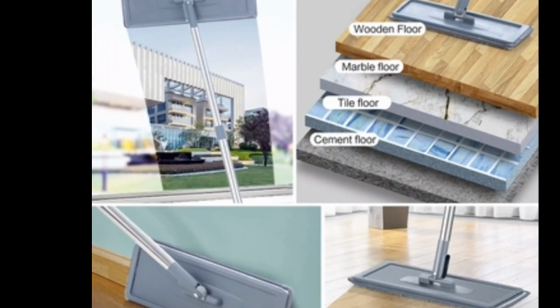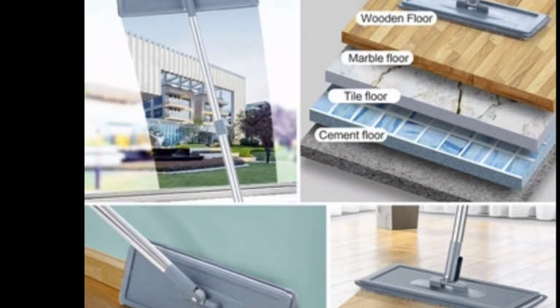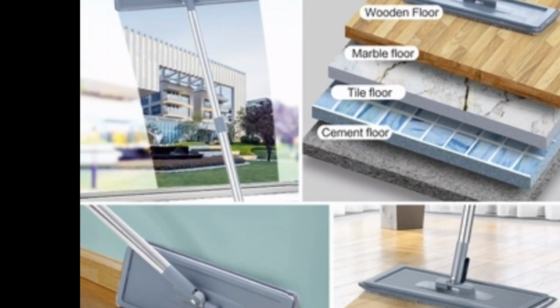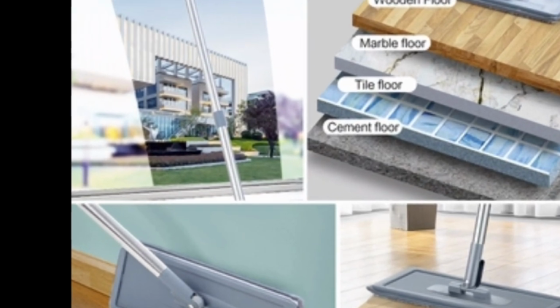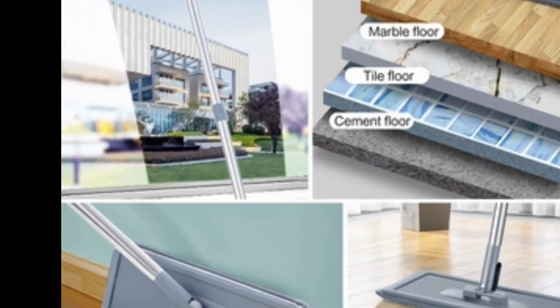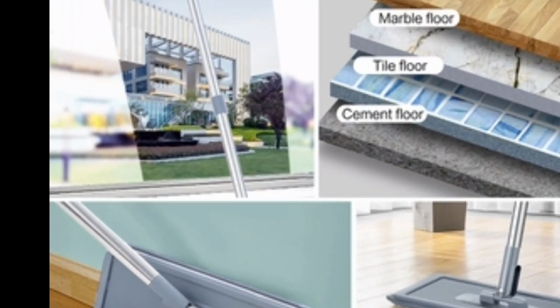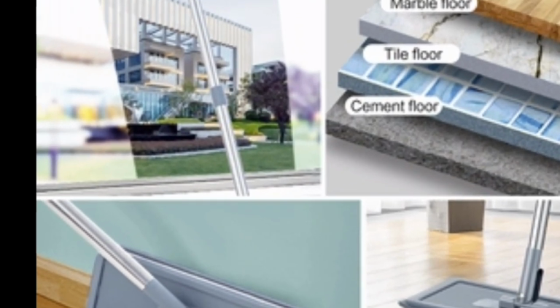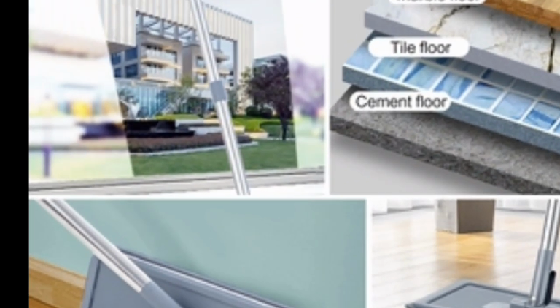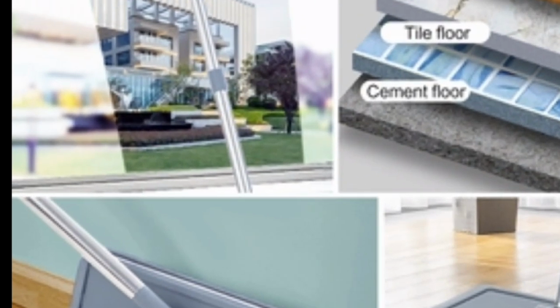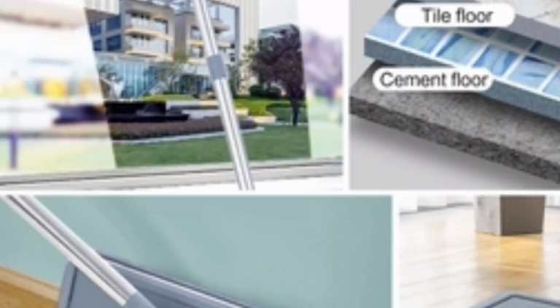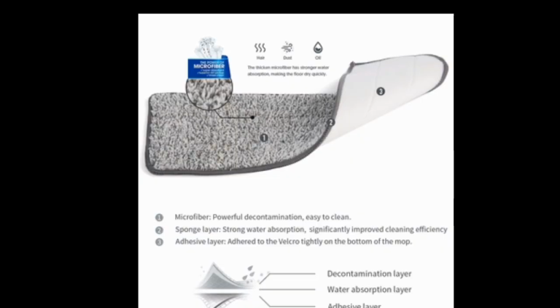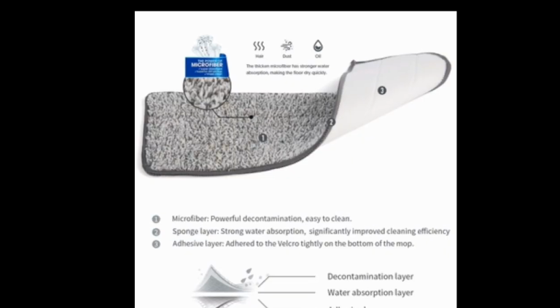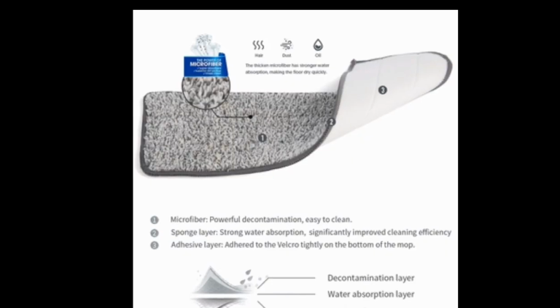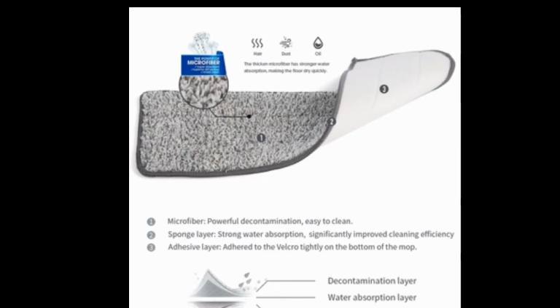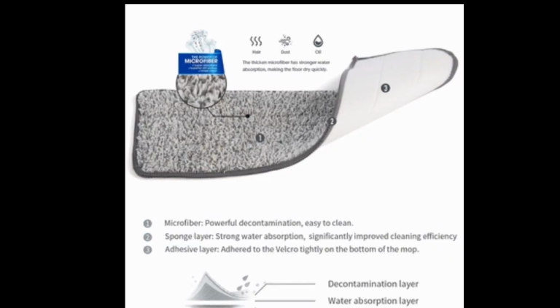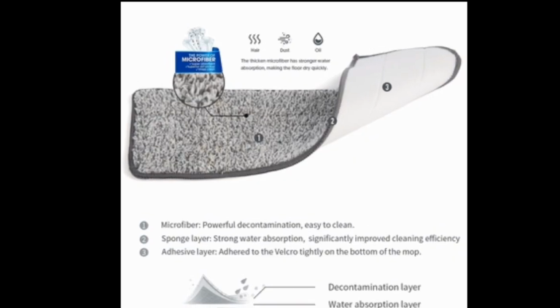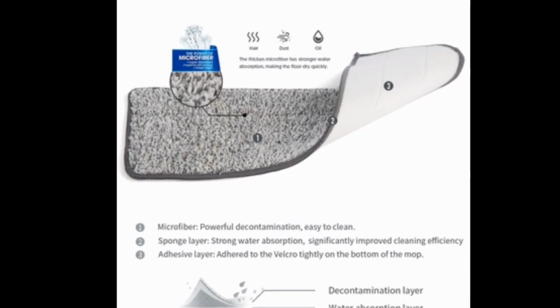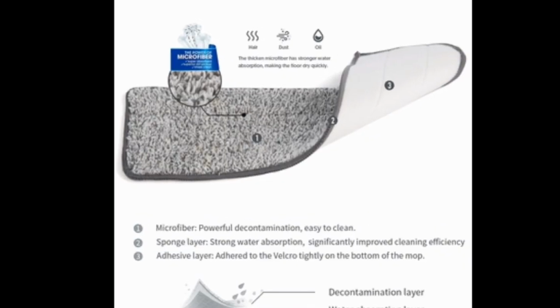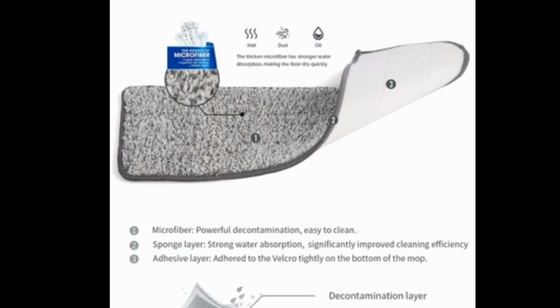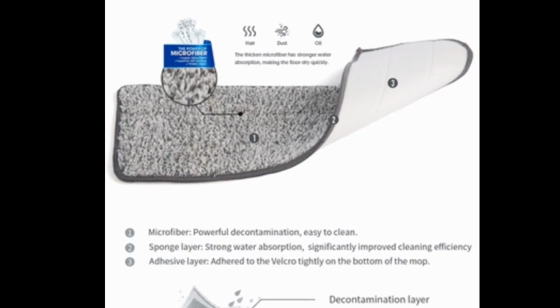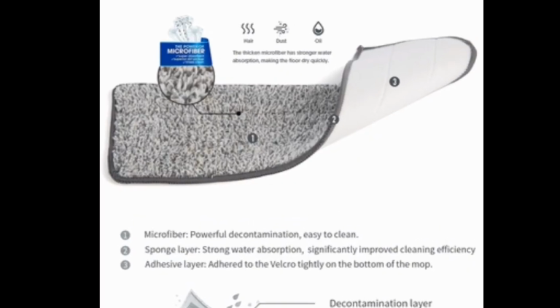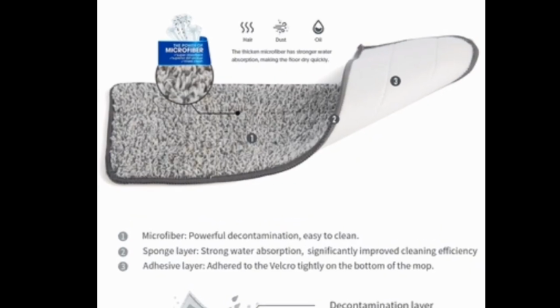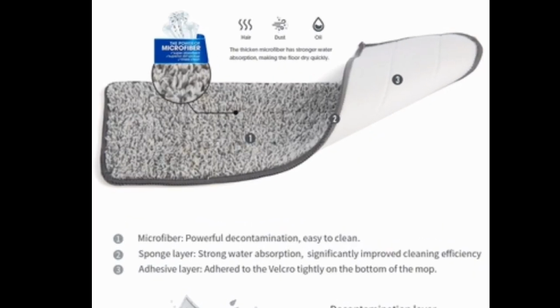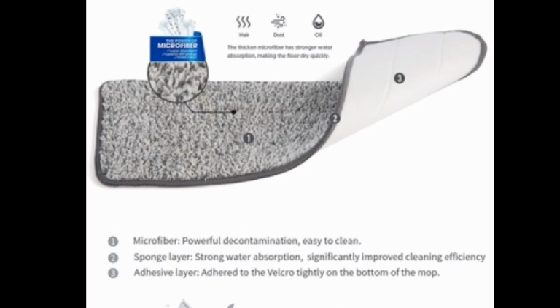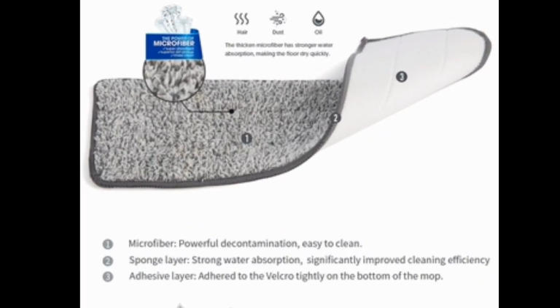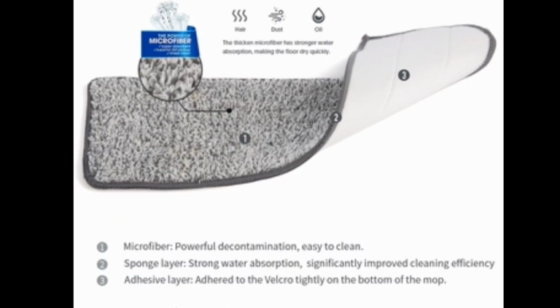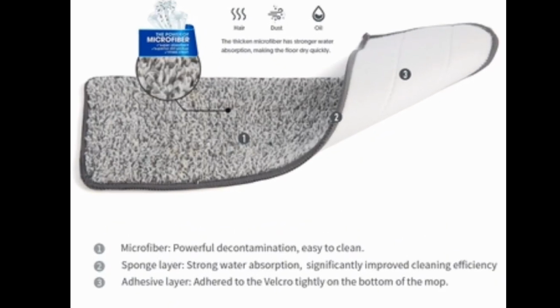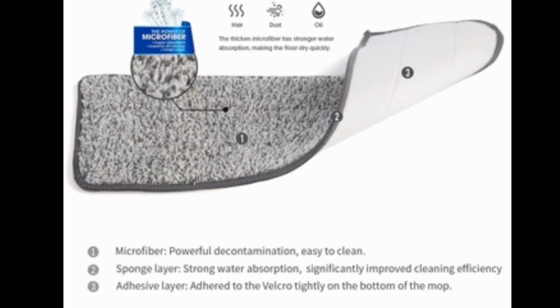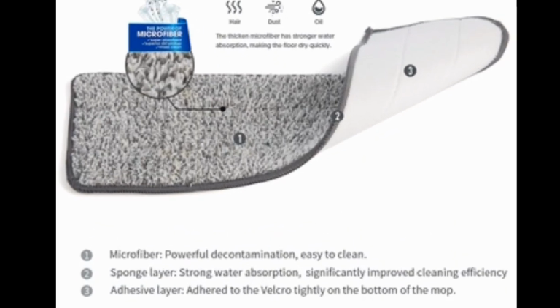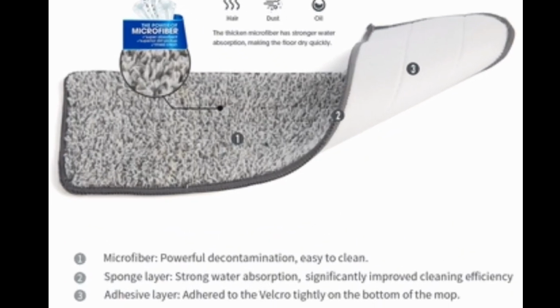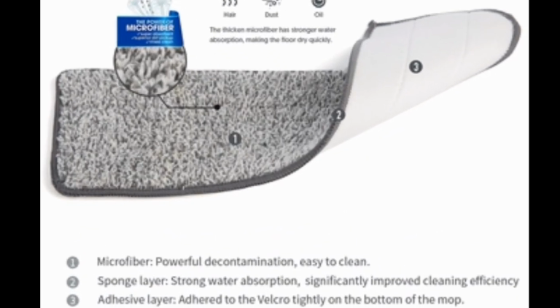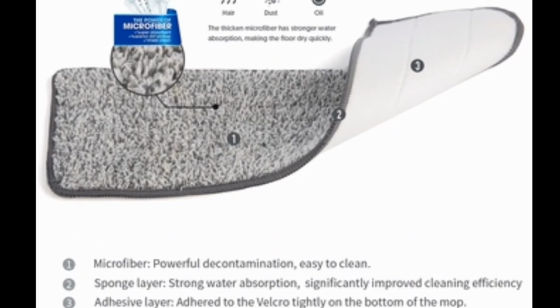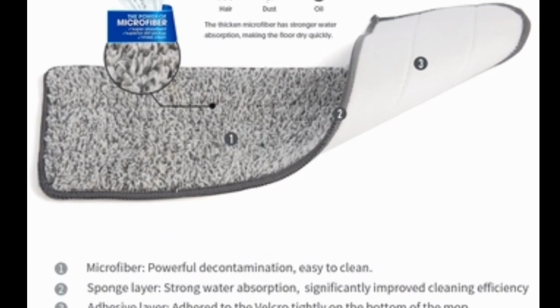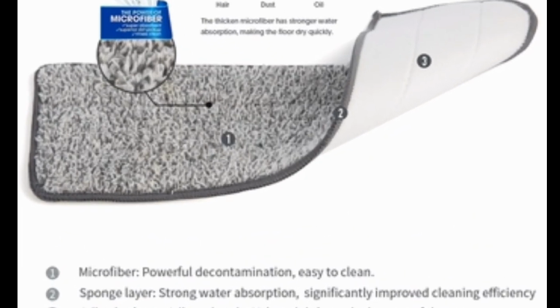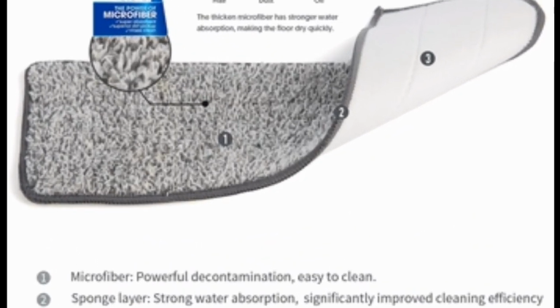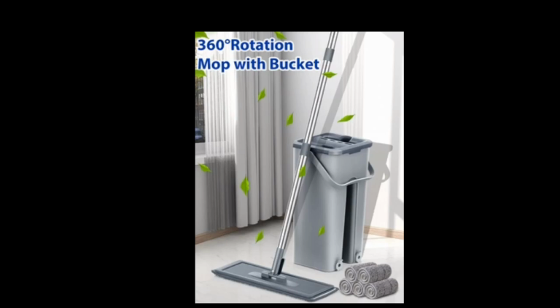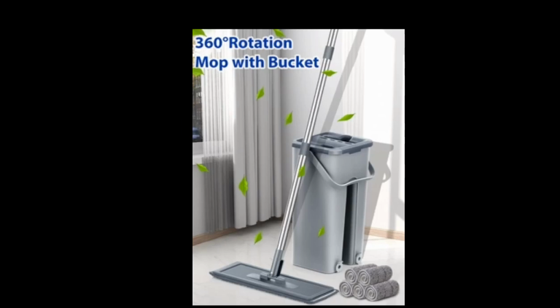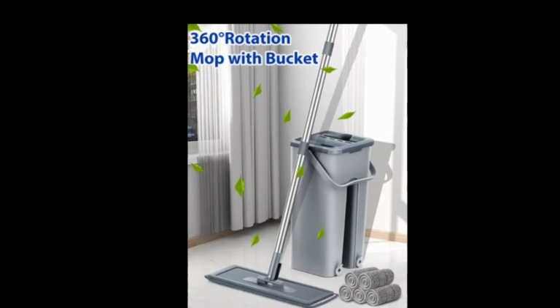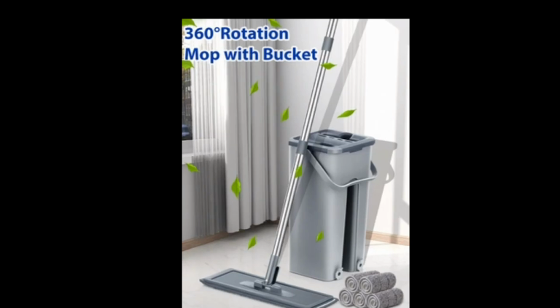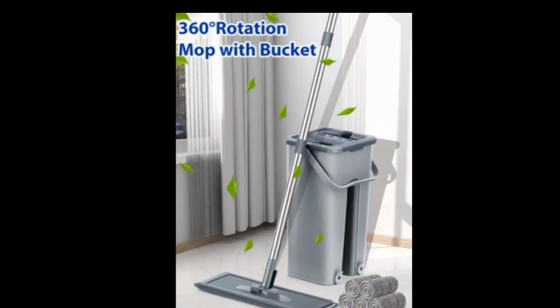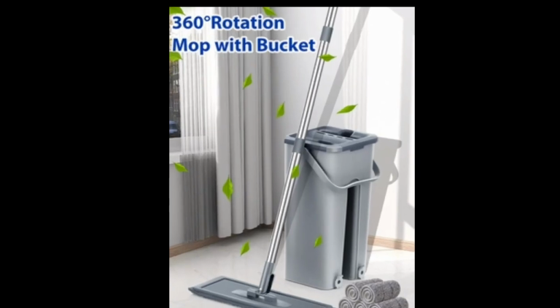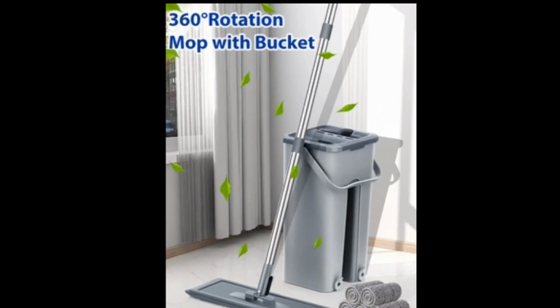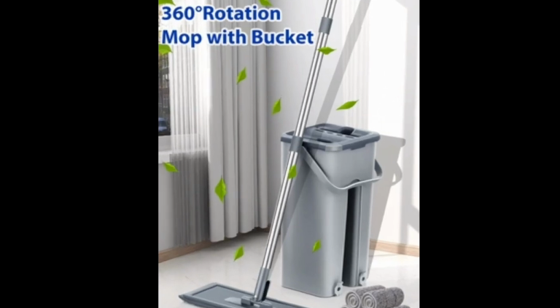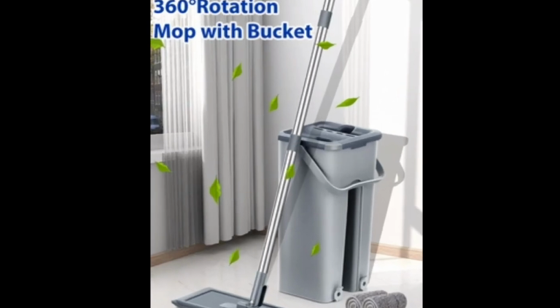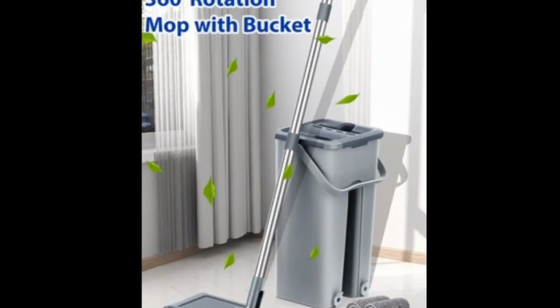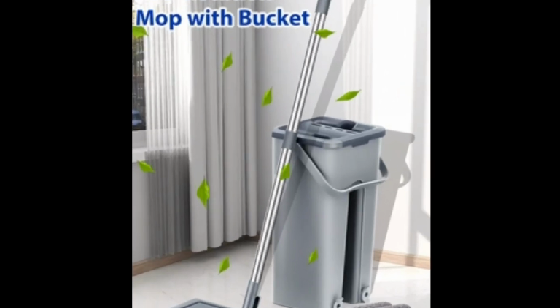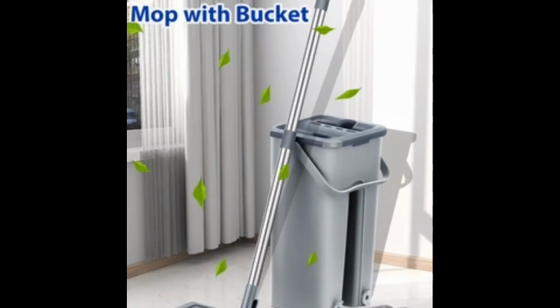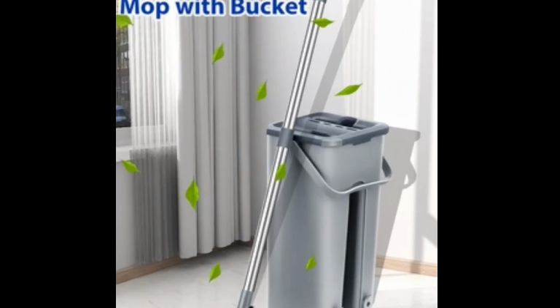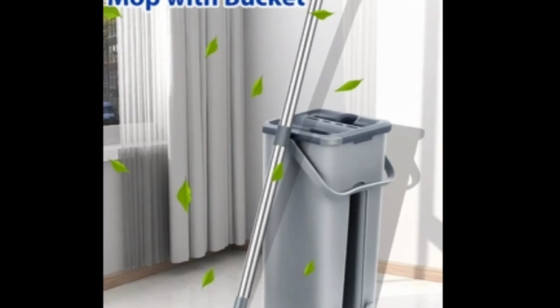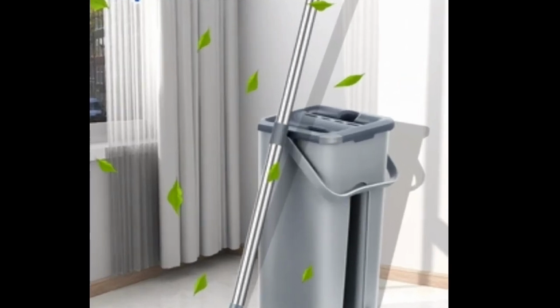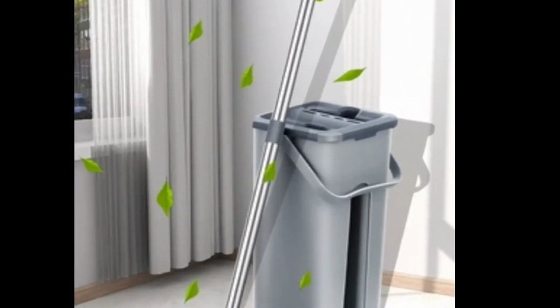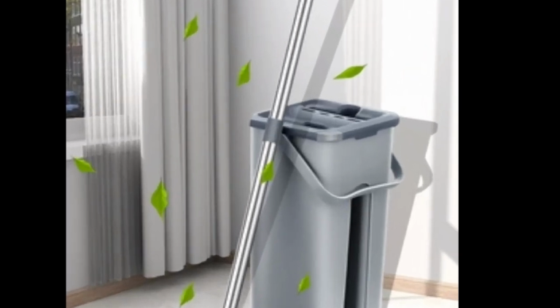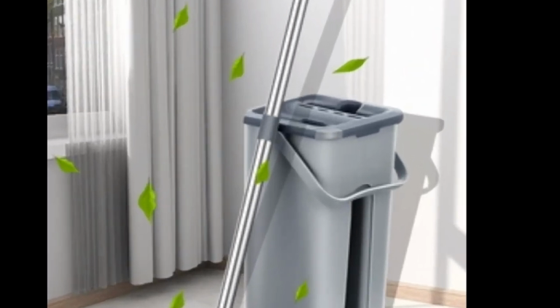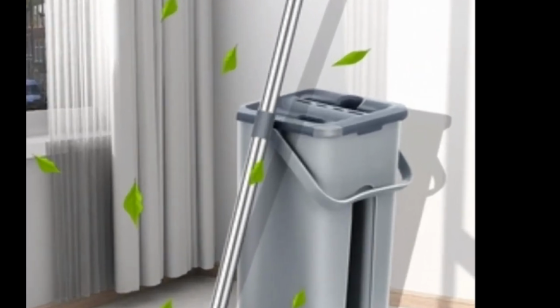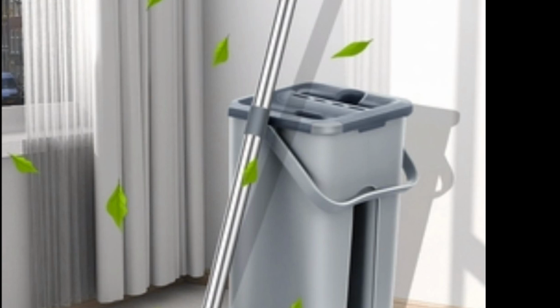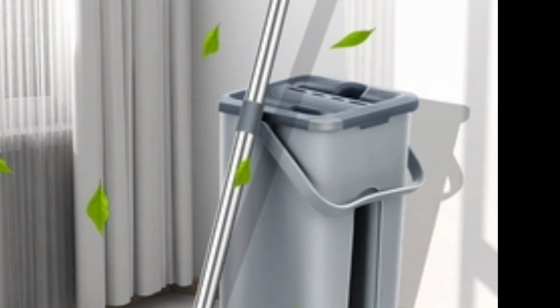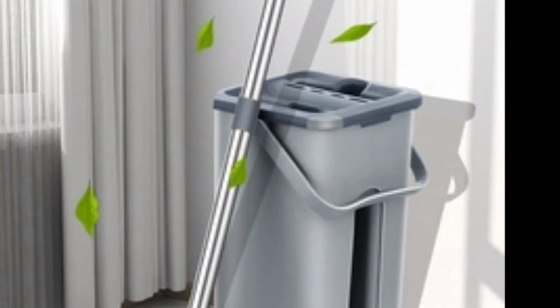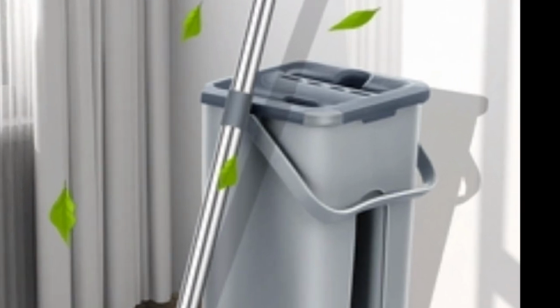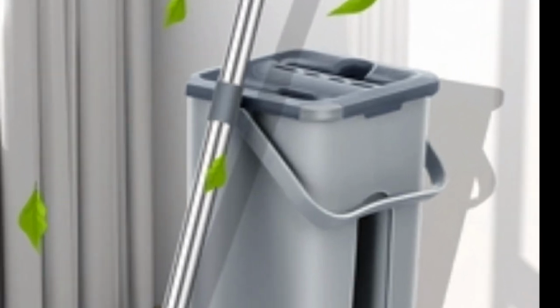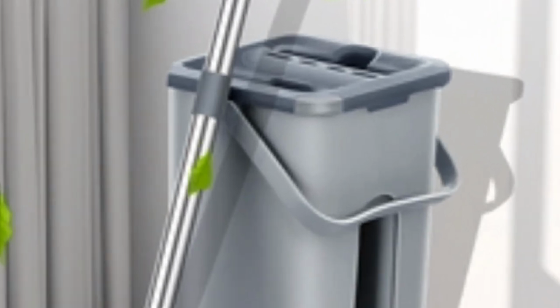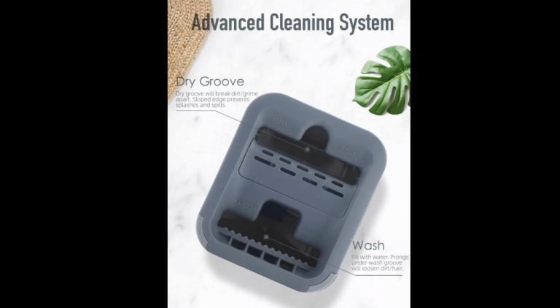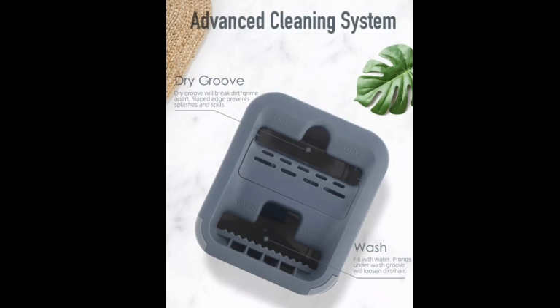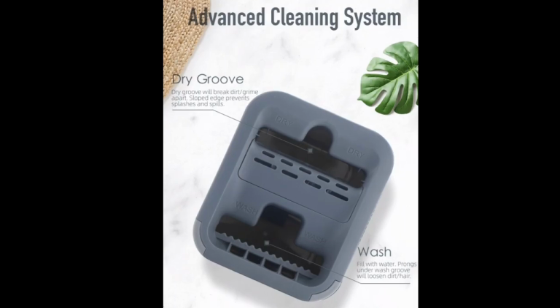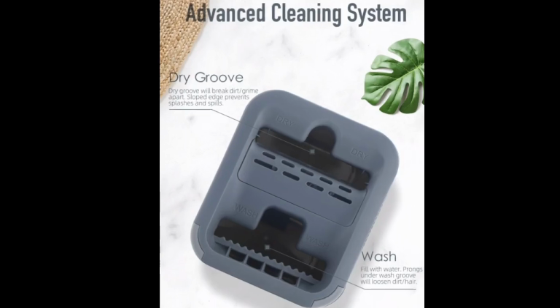Pros: easy to use, effective at cleaning, self-wringing, washable microfiber pads. Cons: none.